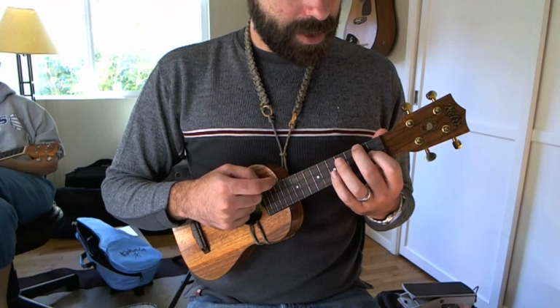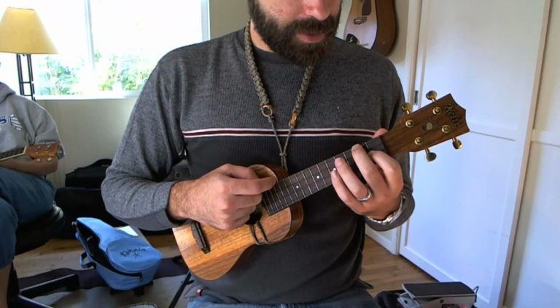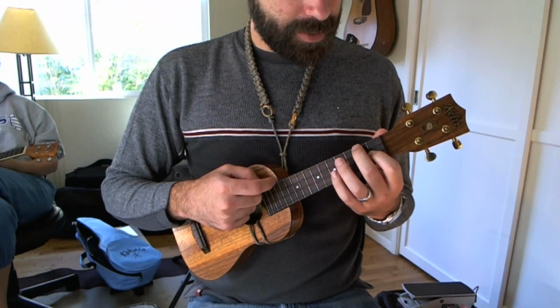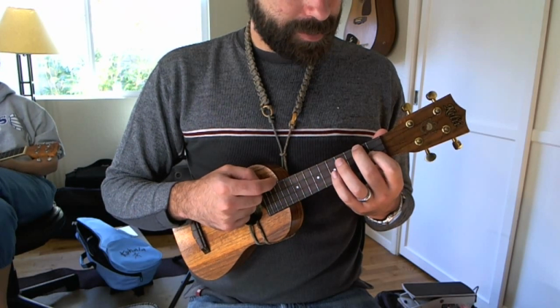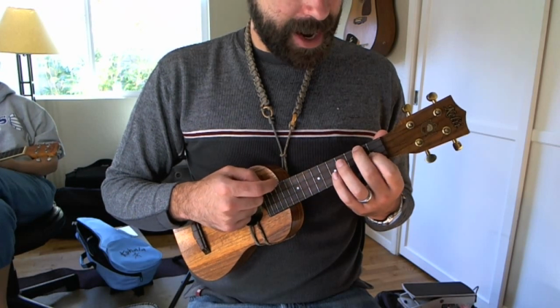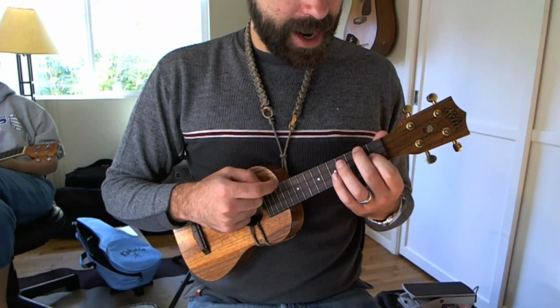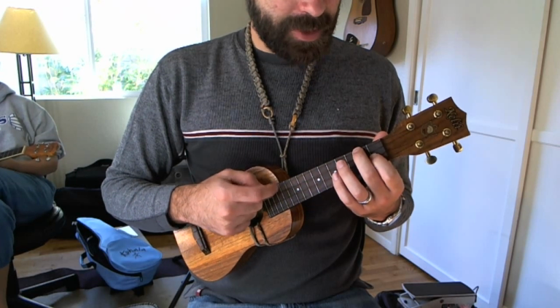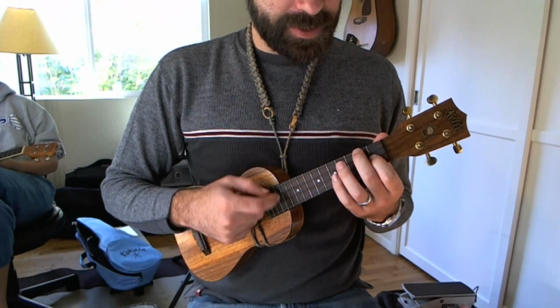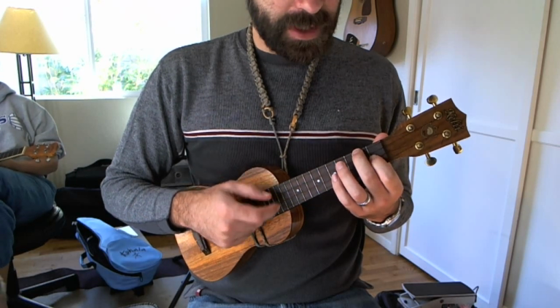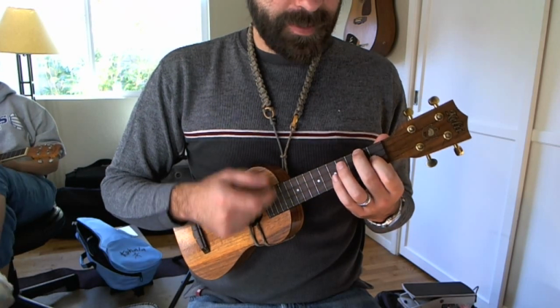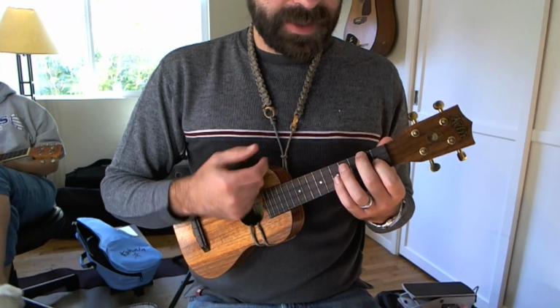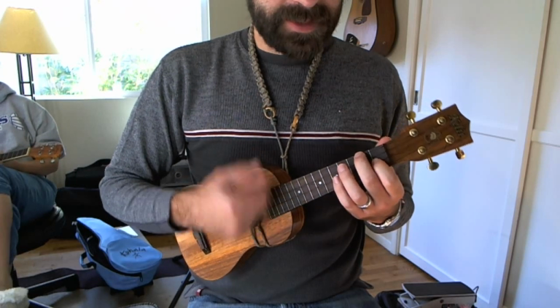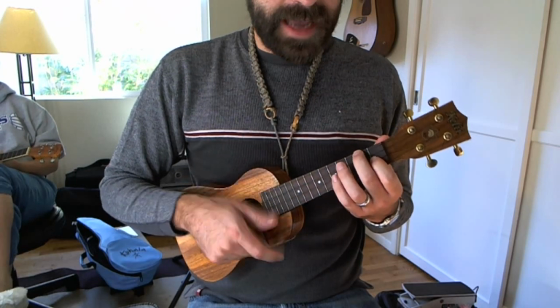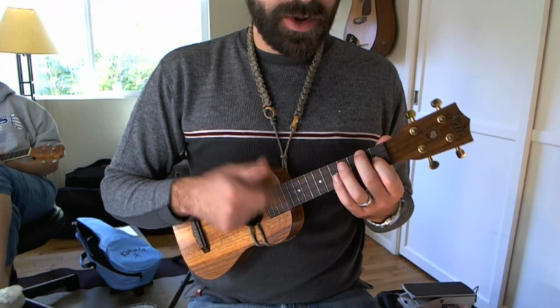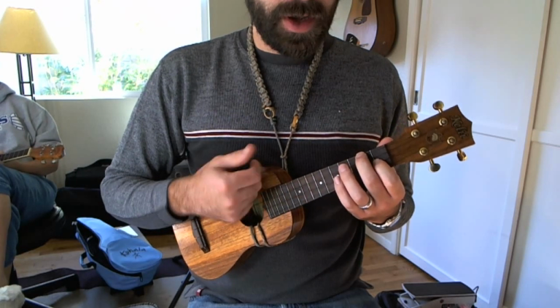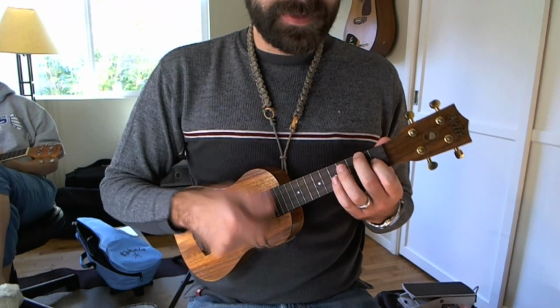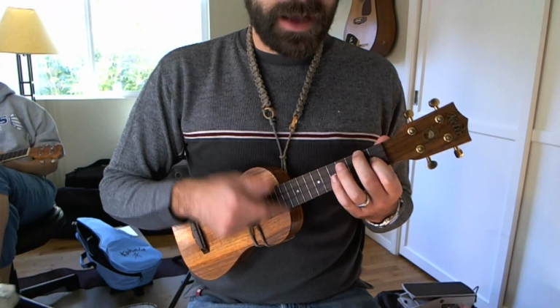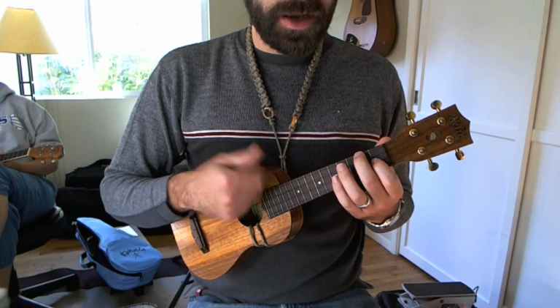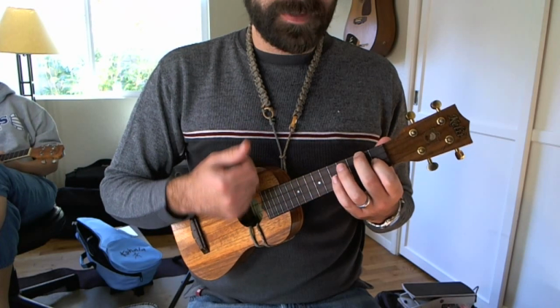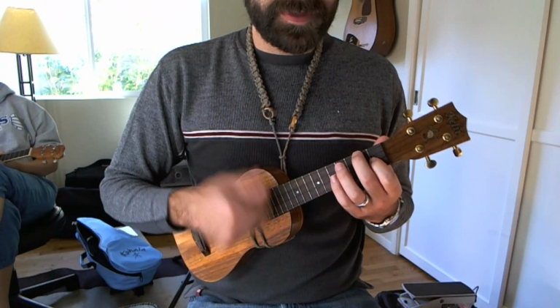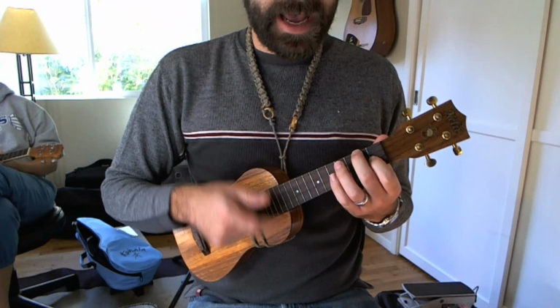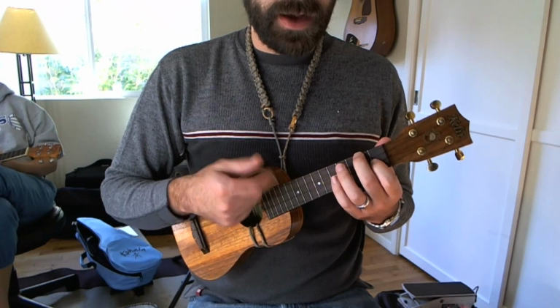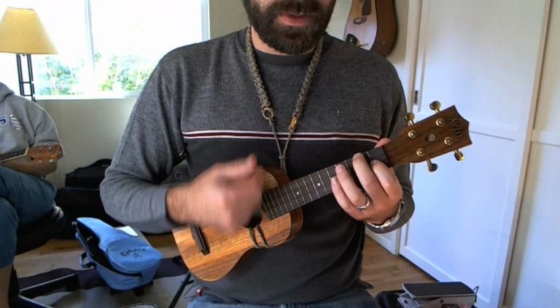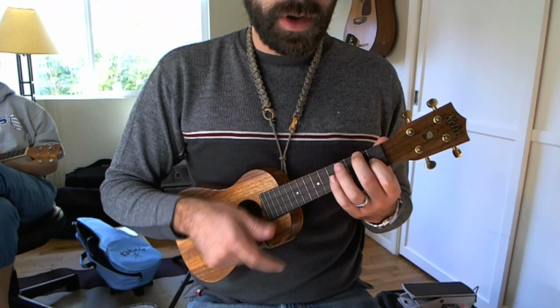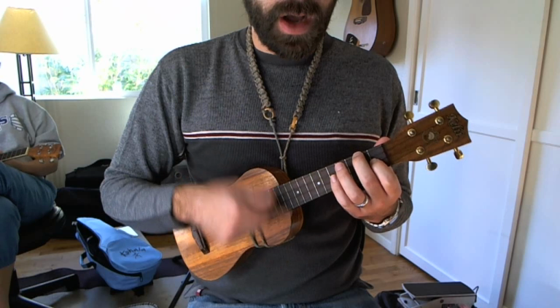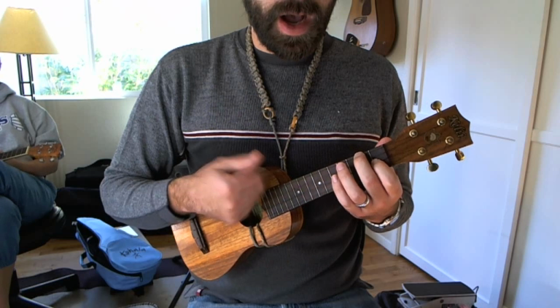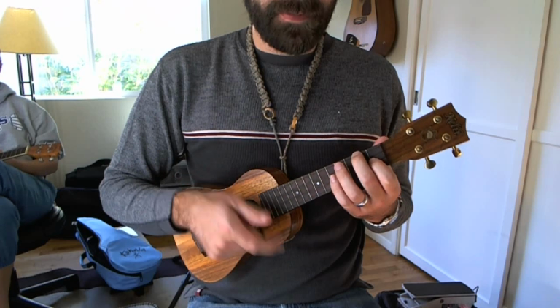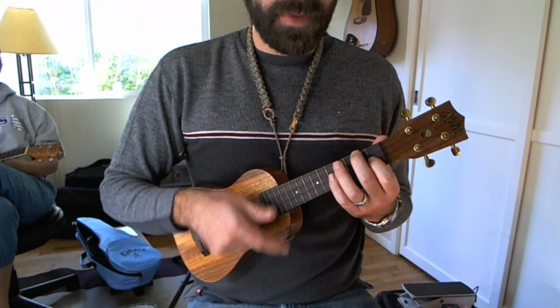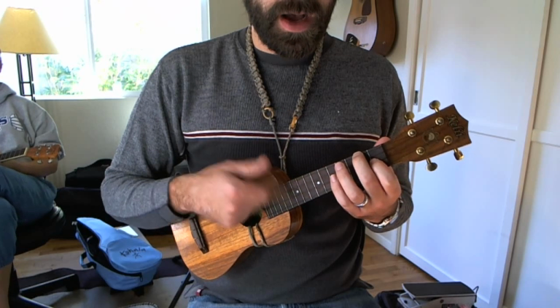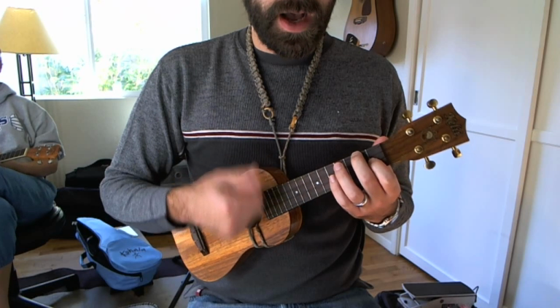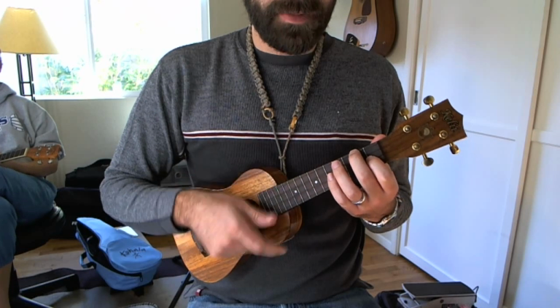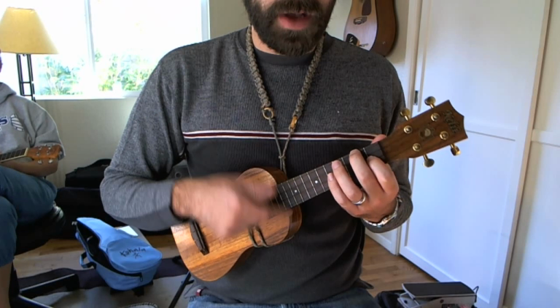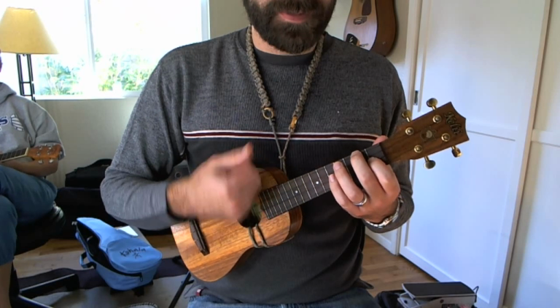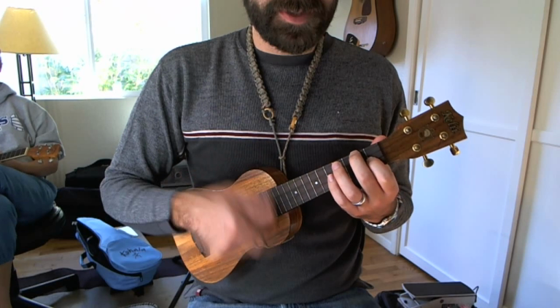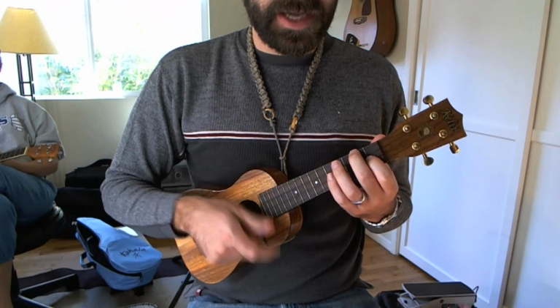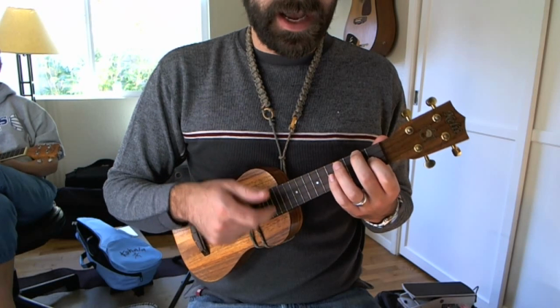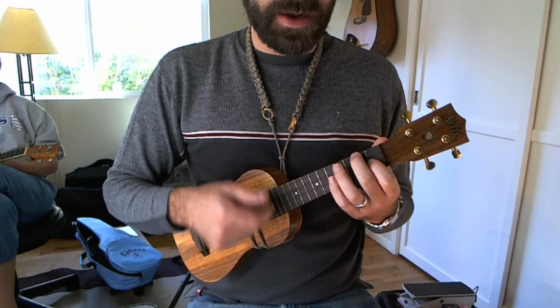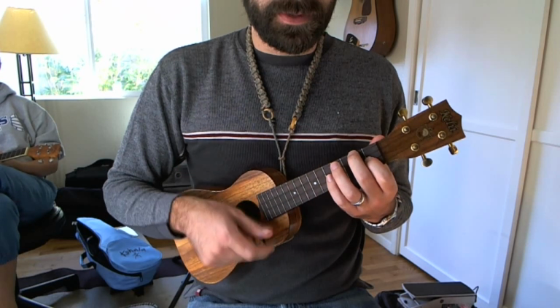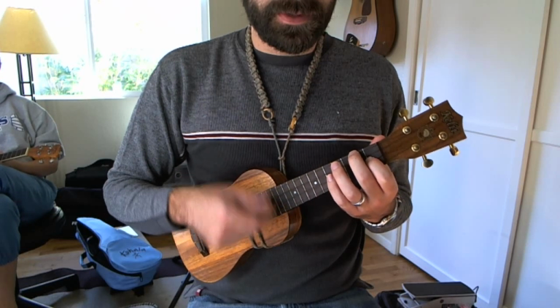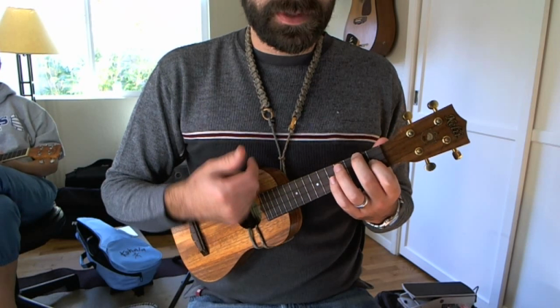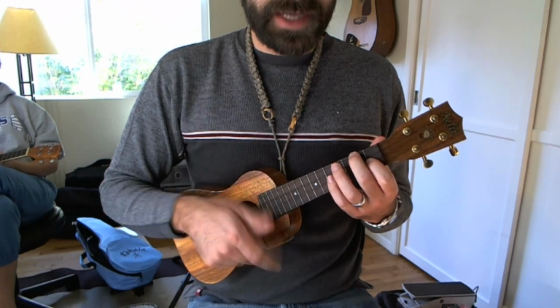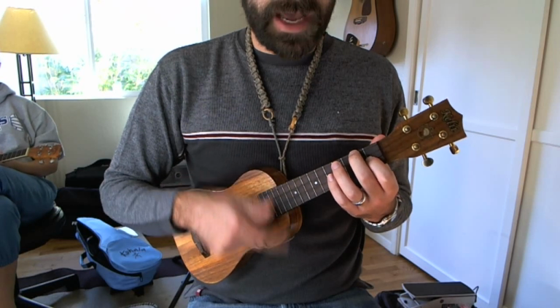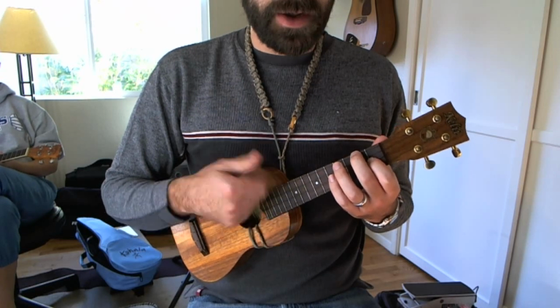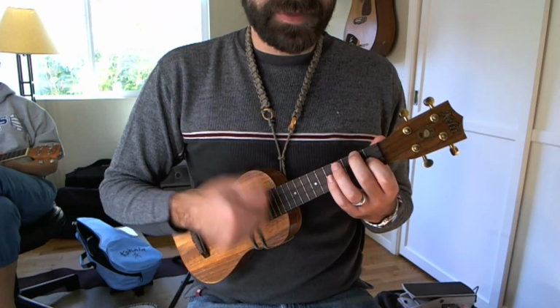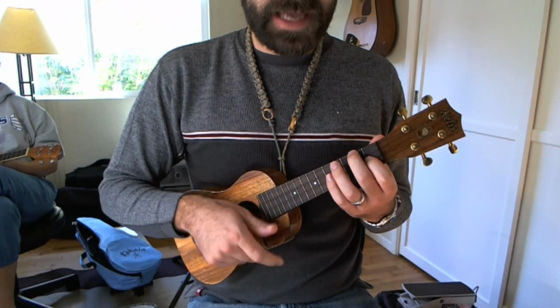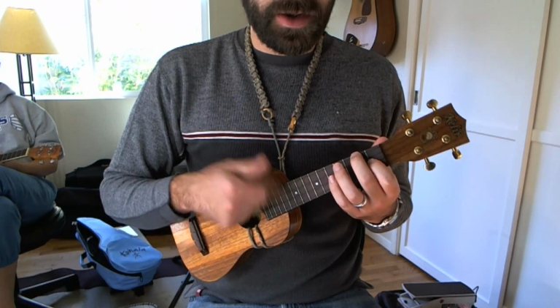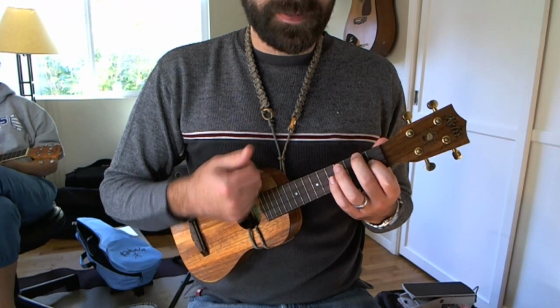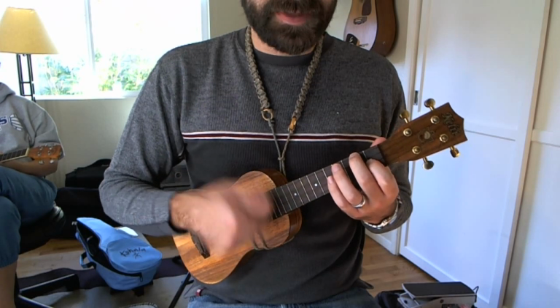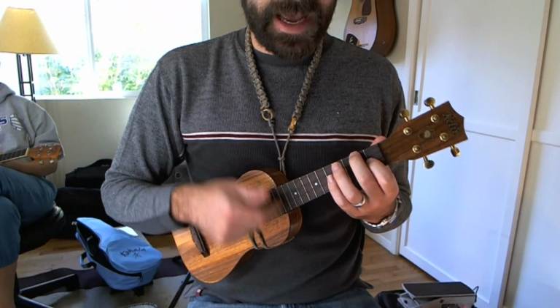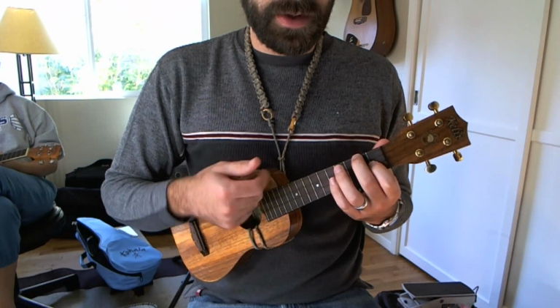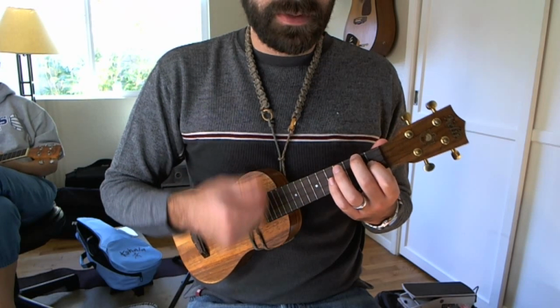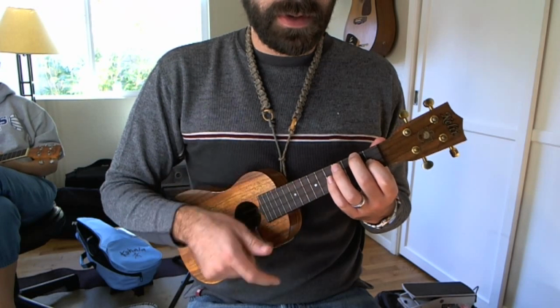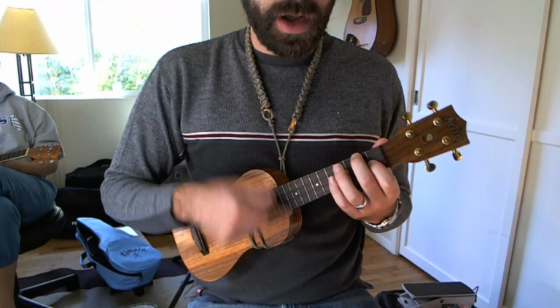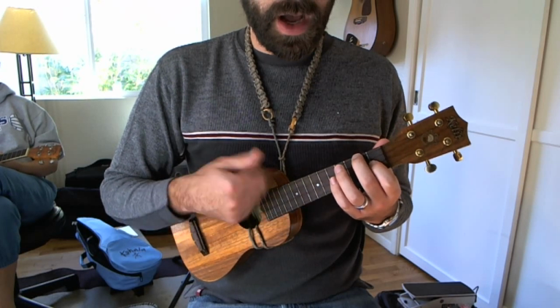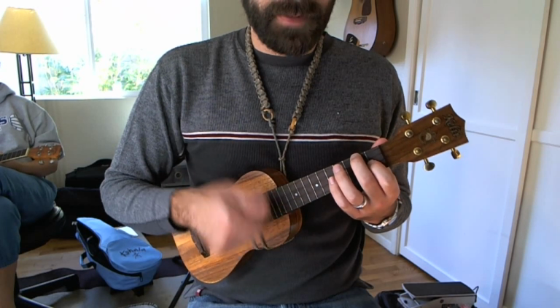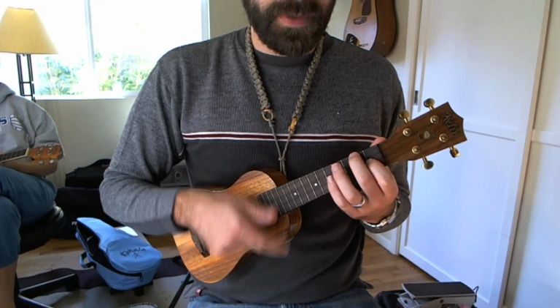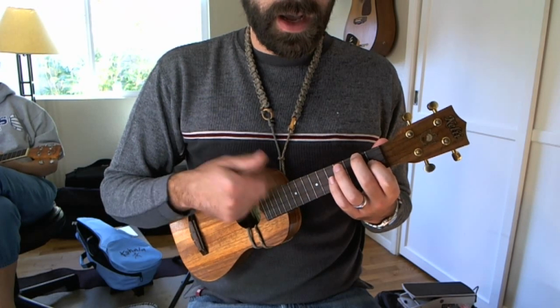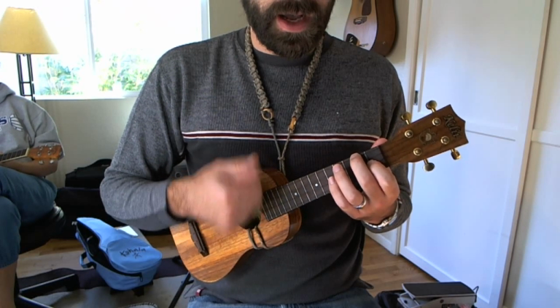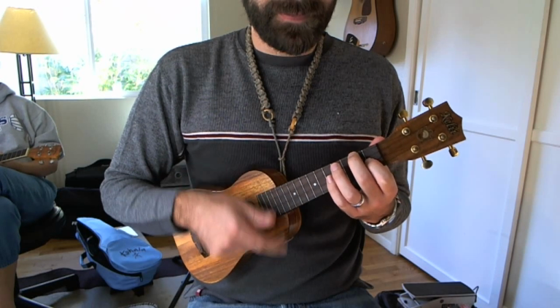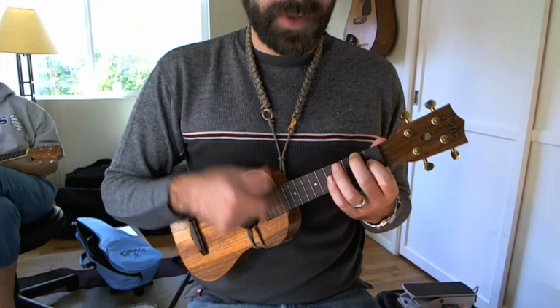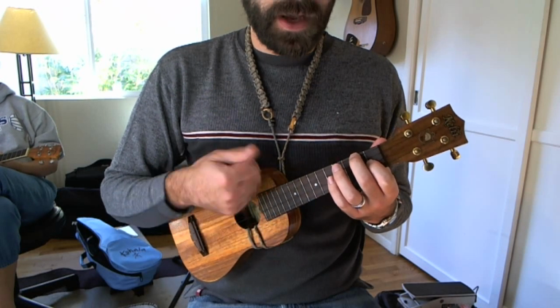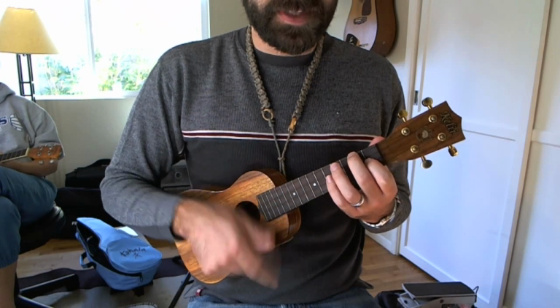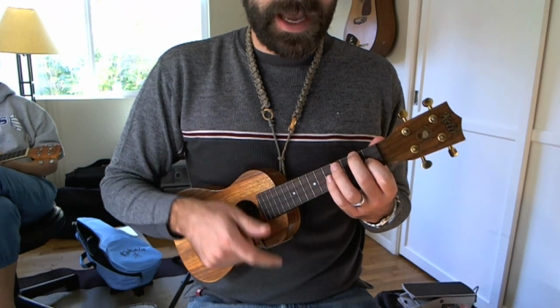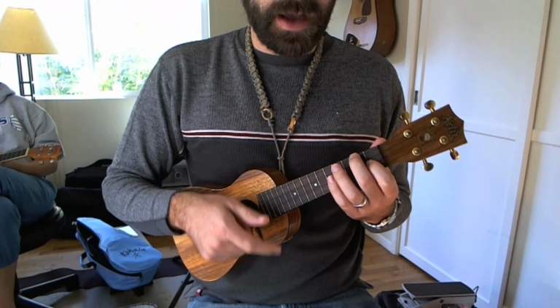The pattern is going to be: down, up, down, up, down, up, up, up, down, down, up, up, down, up, up, down, up, up, up, down.